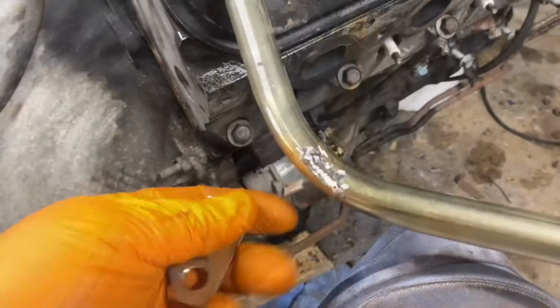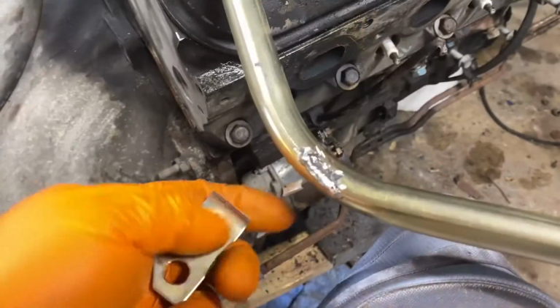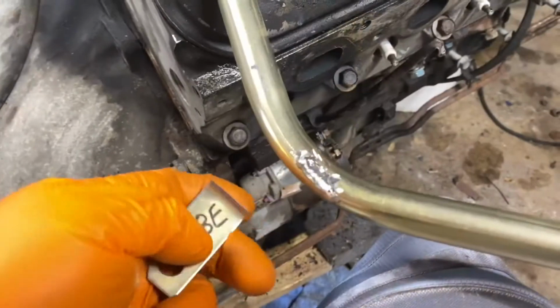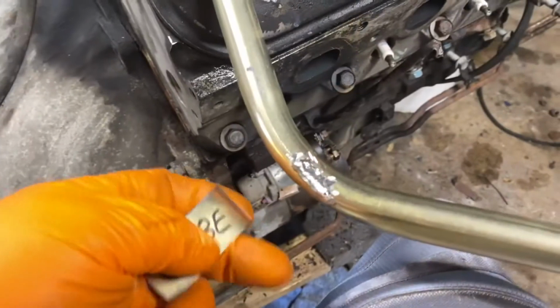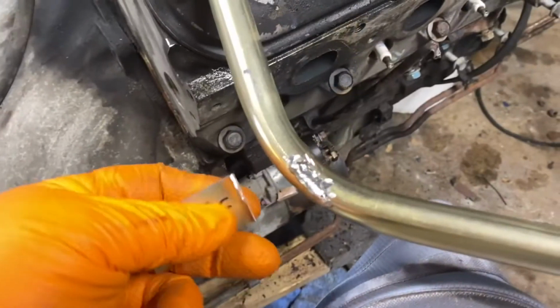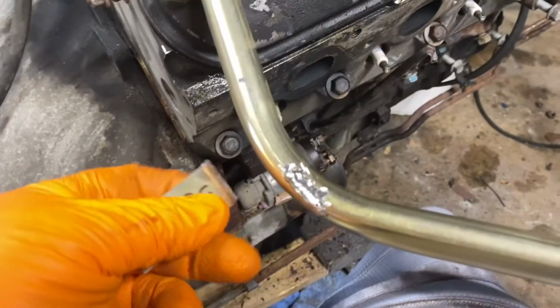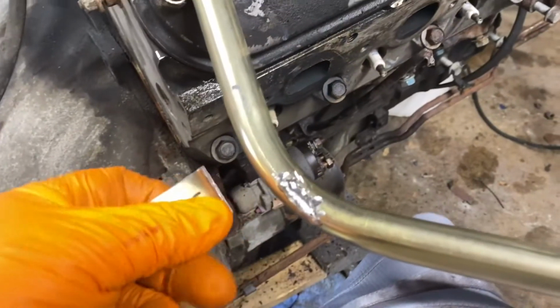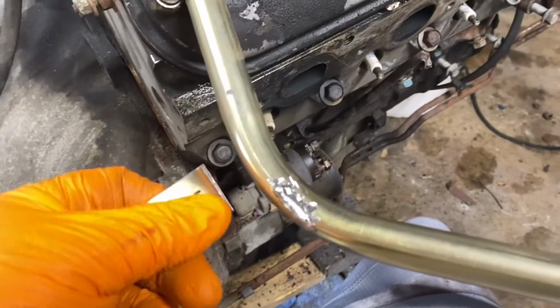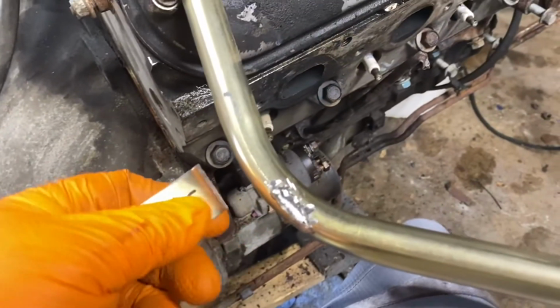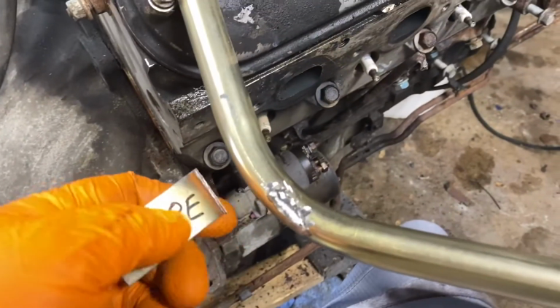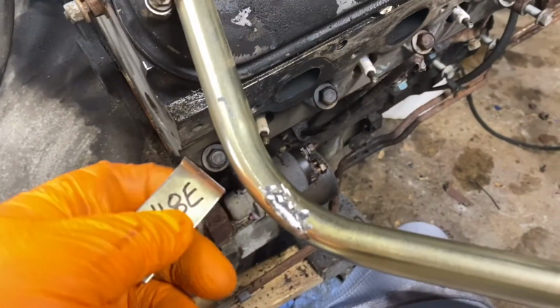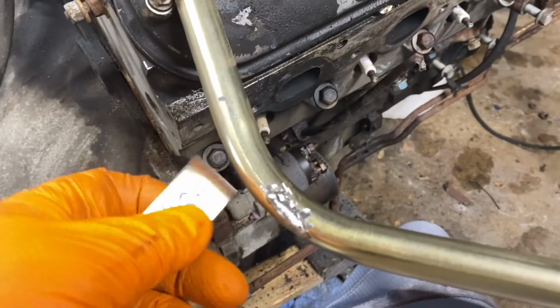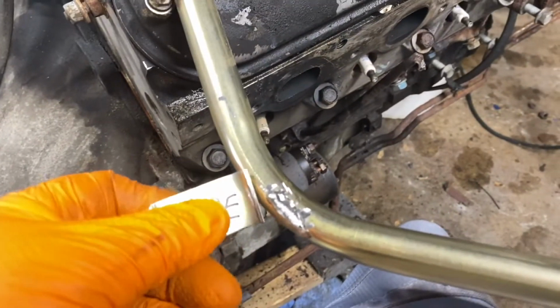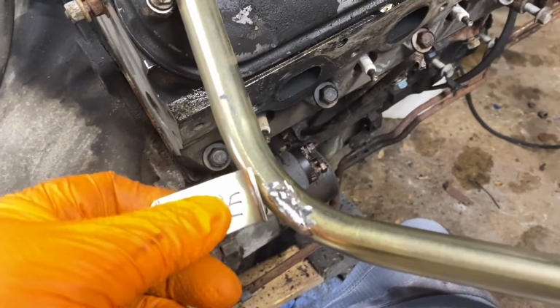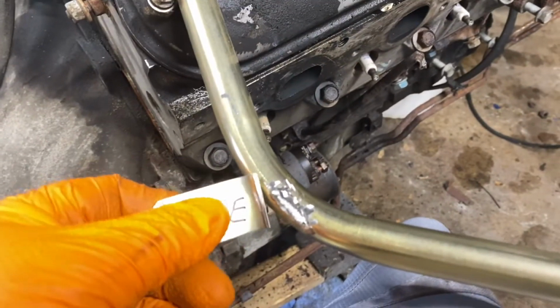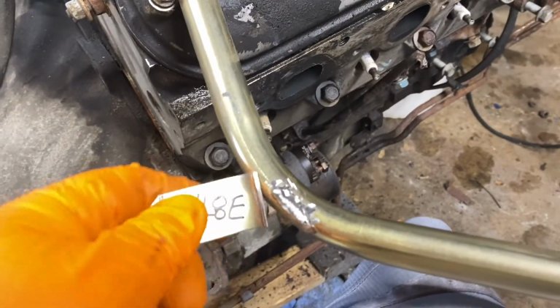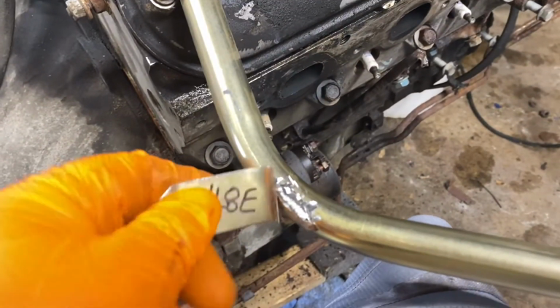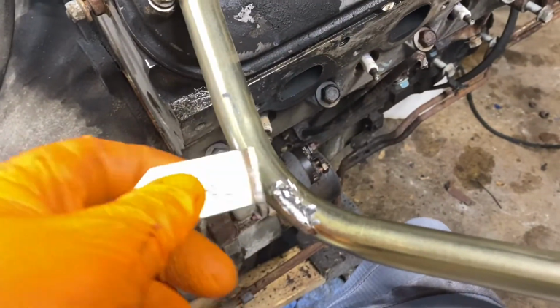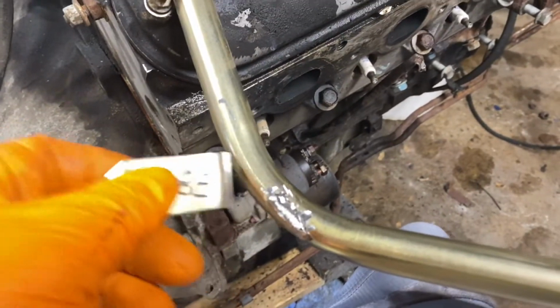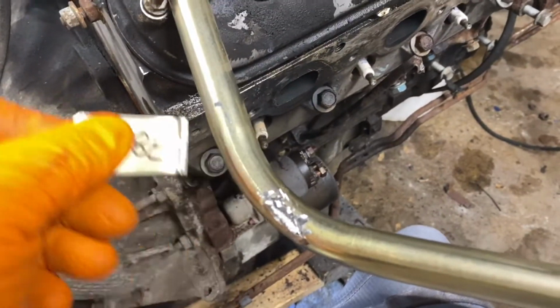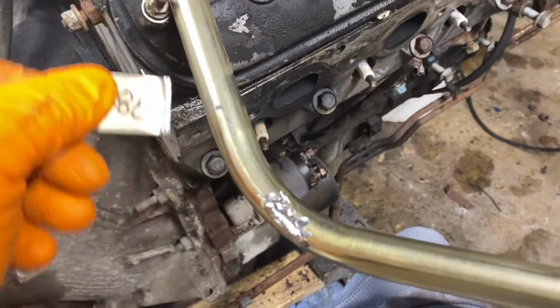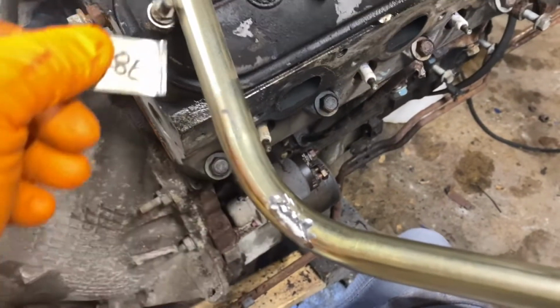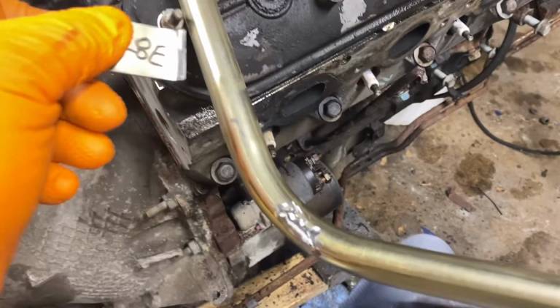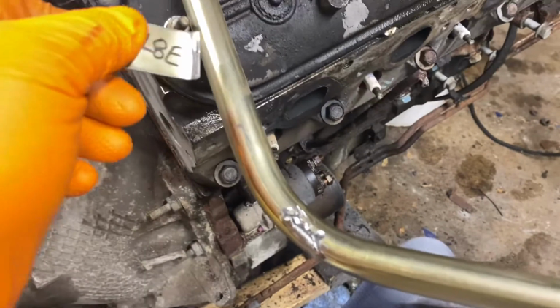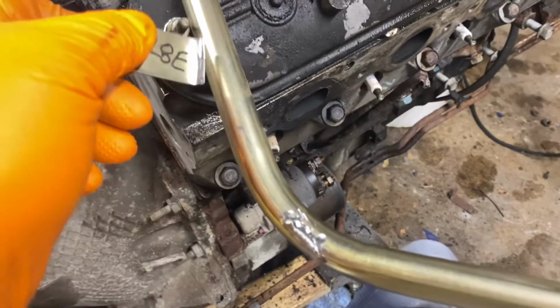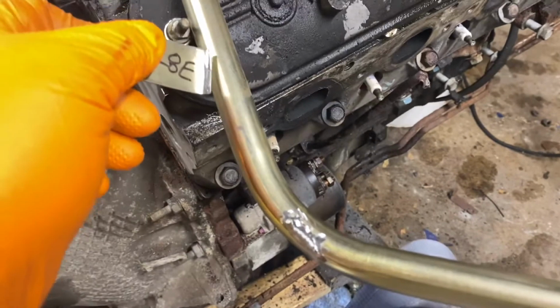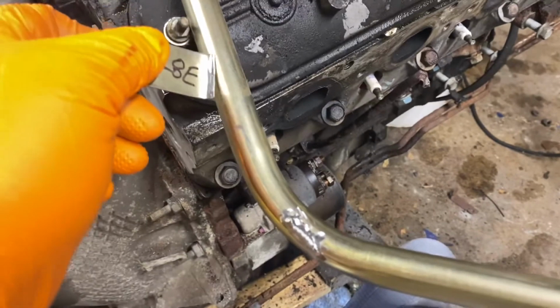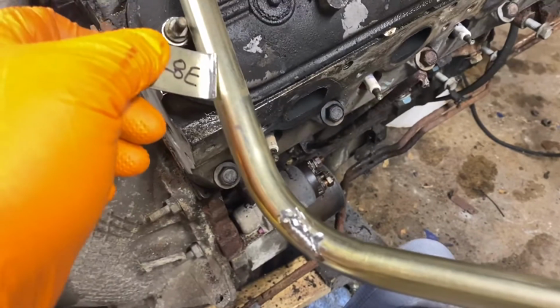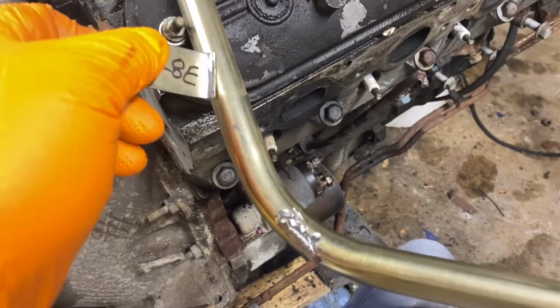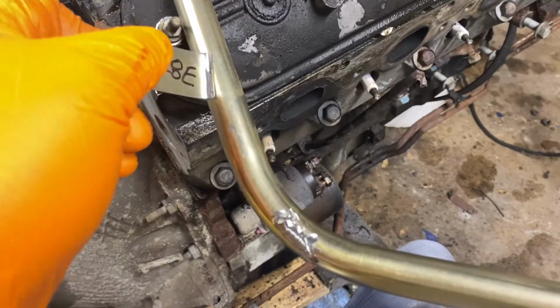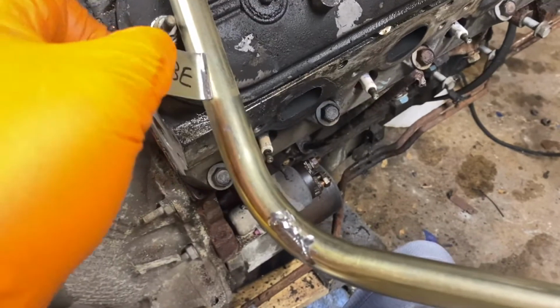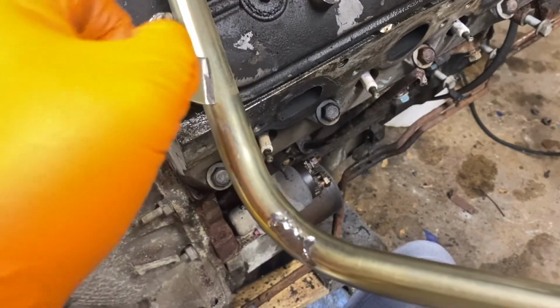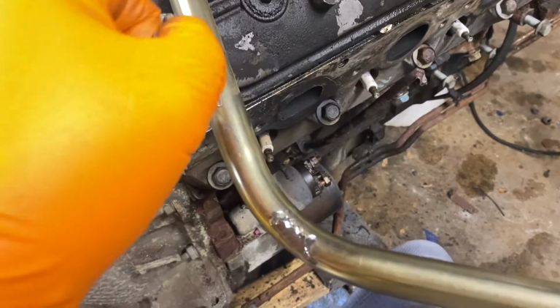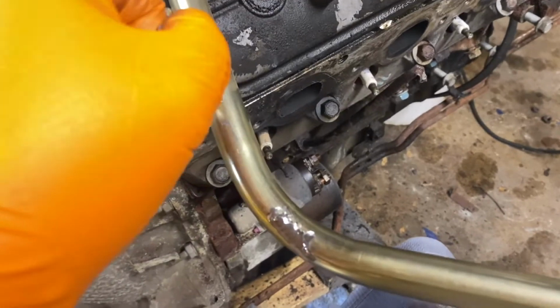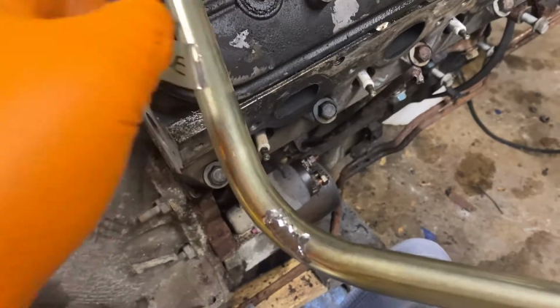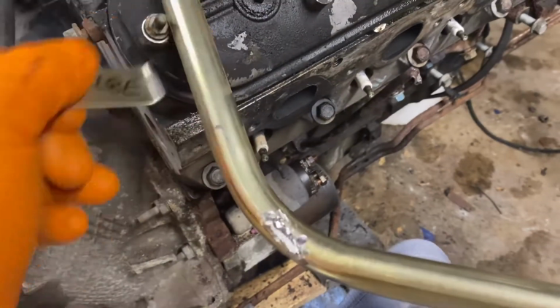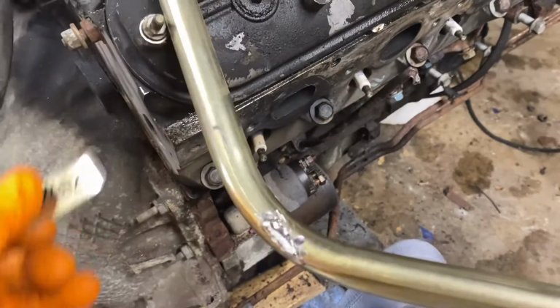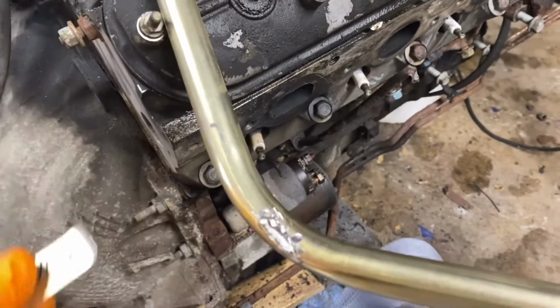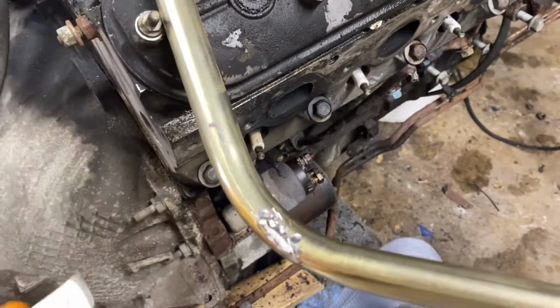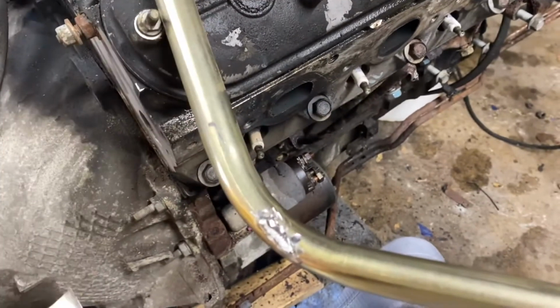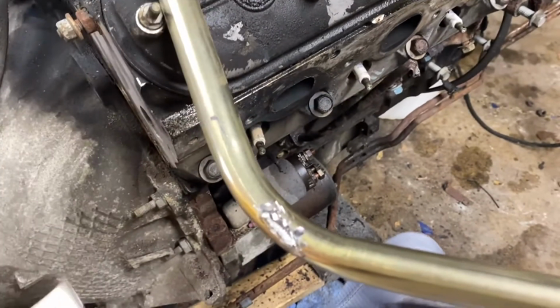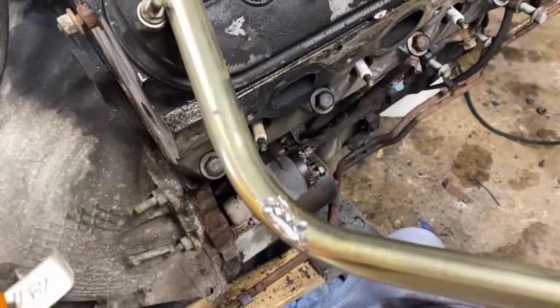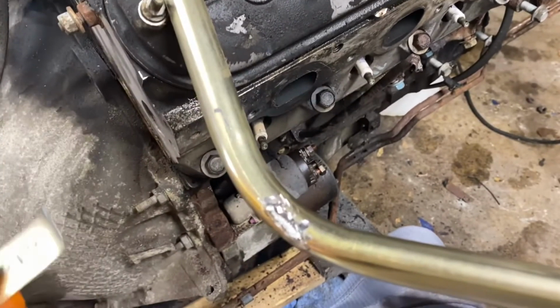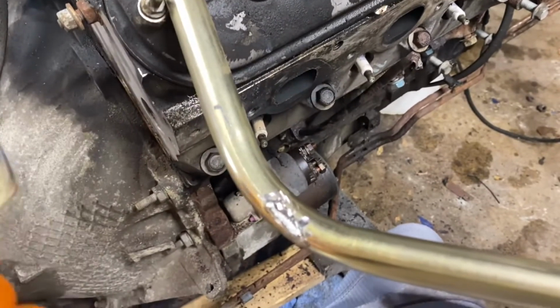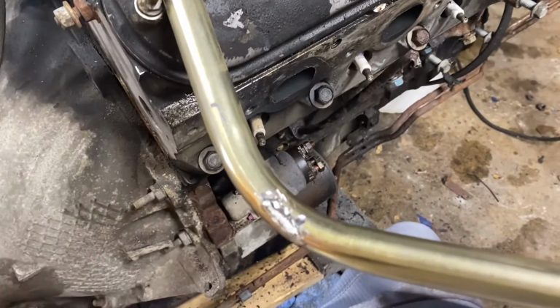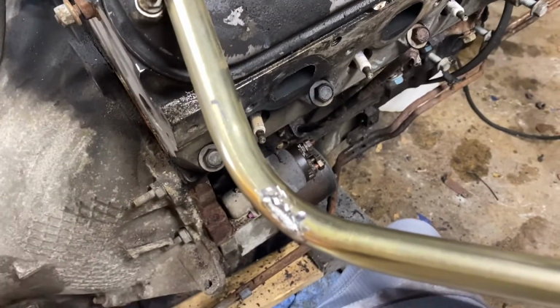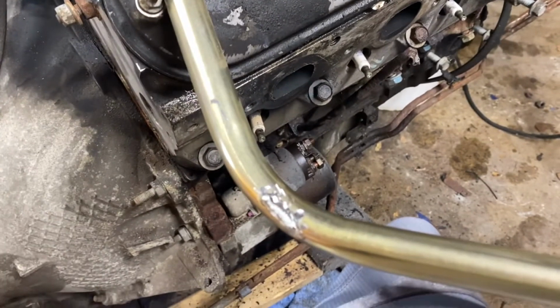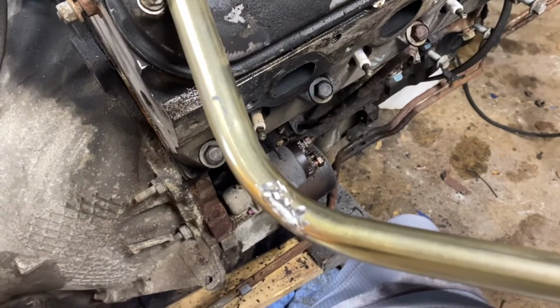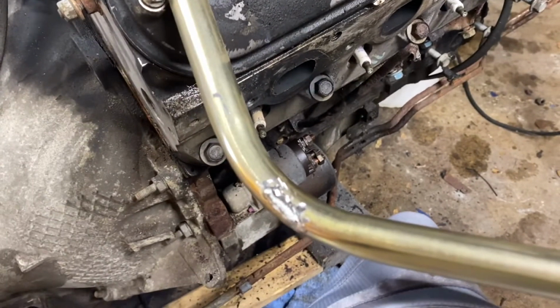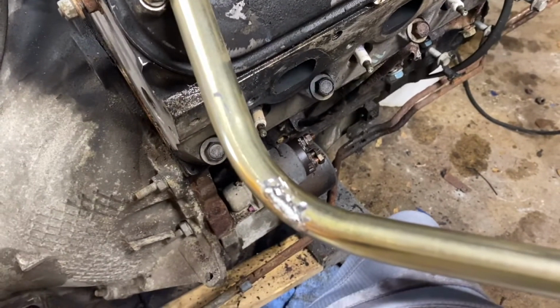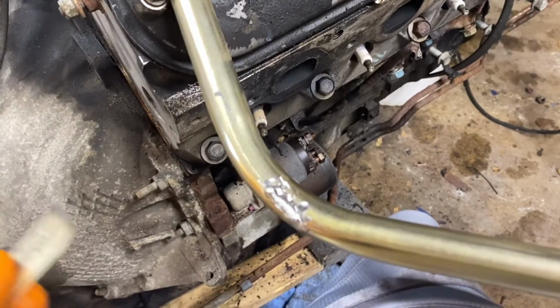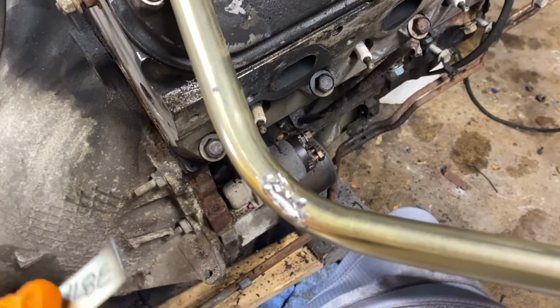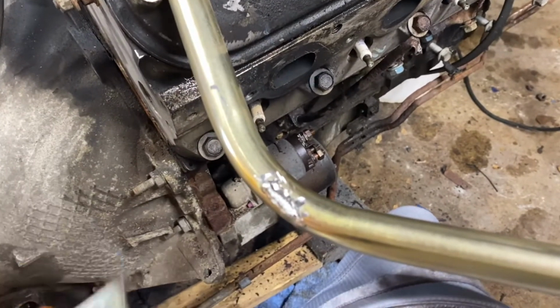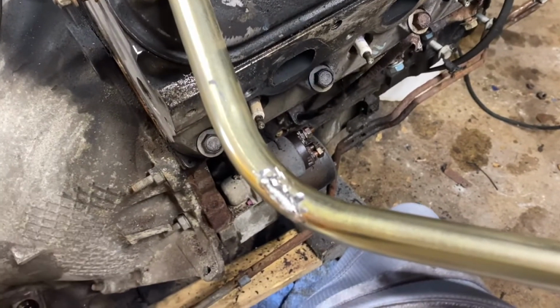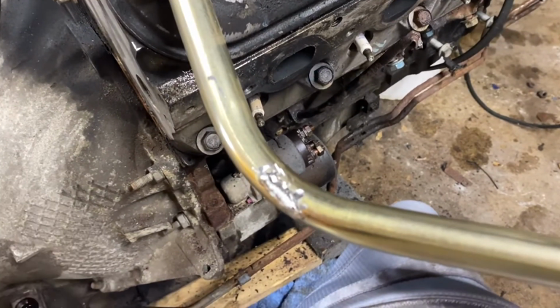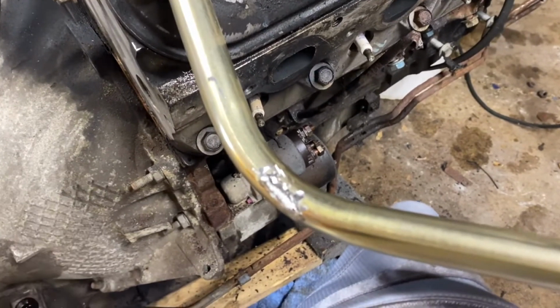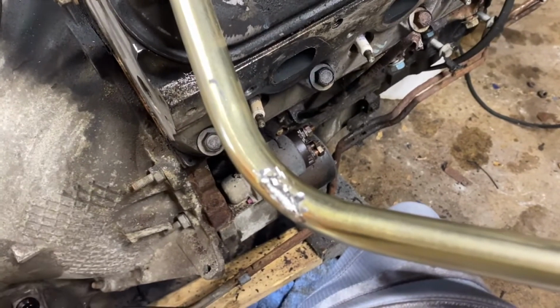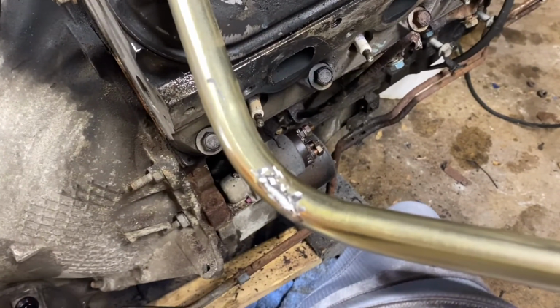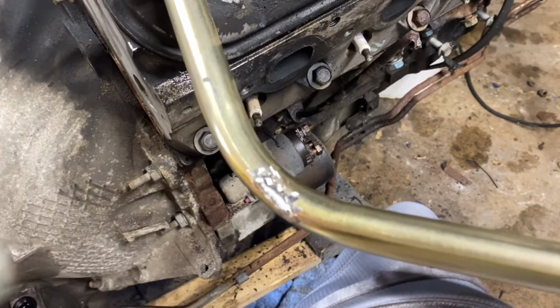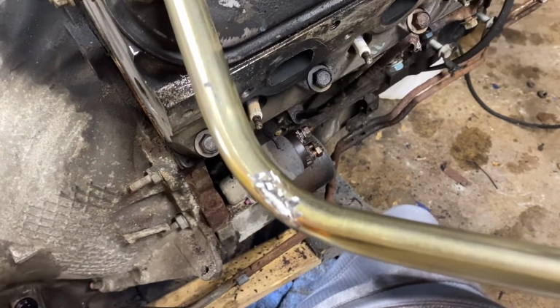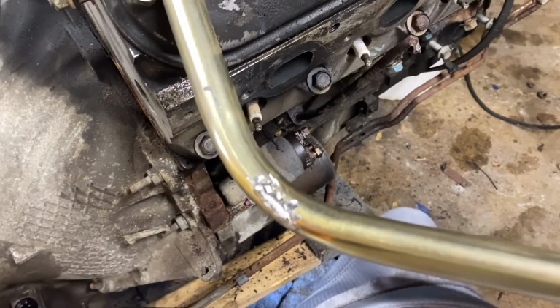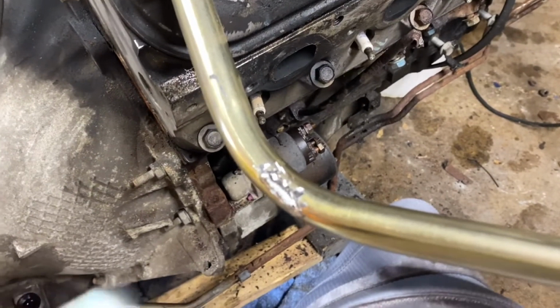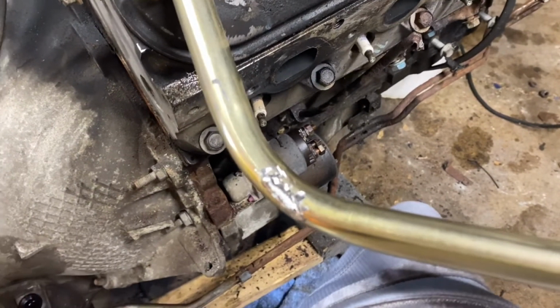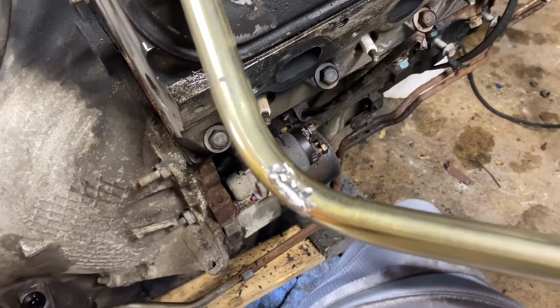There it is — cut it off. I'm going to move it up to the proper position, clock it correctly, and then weld it.